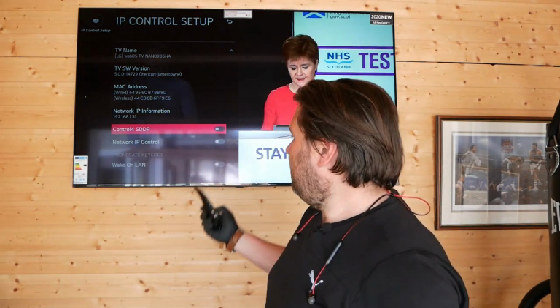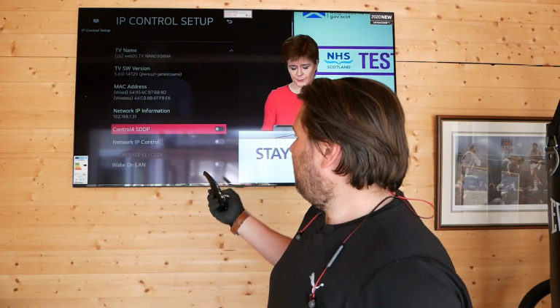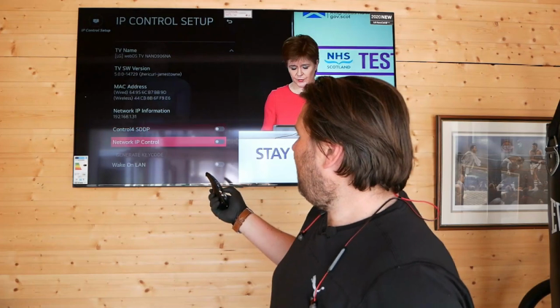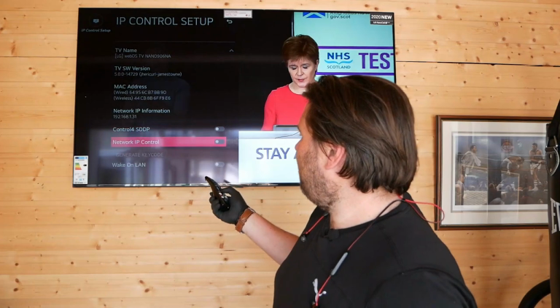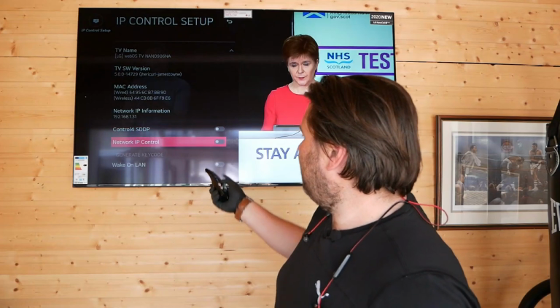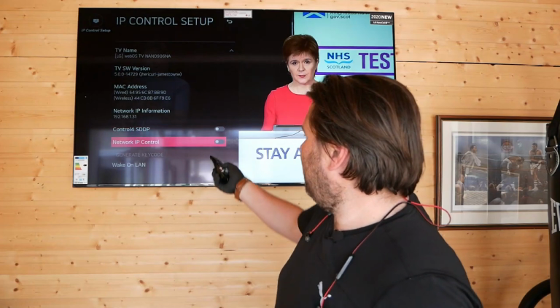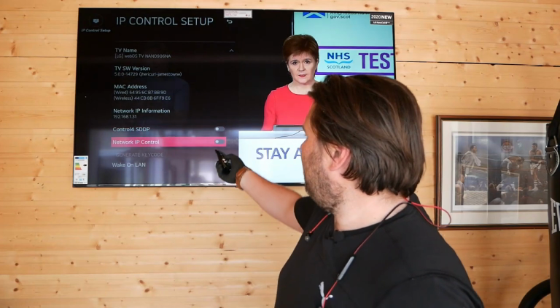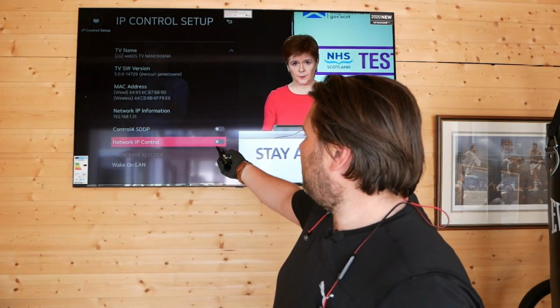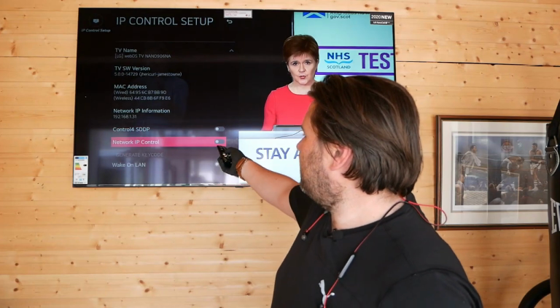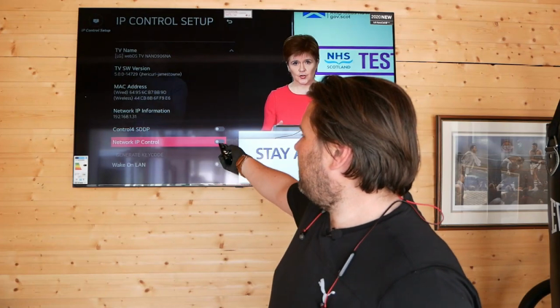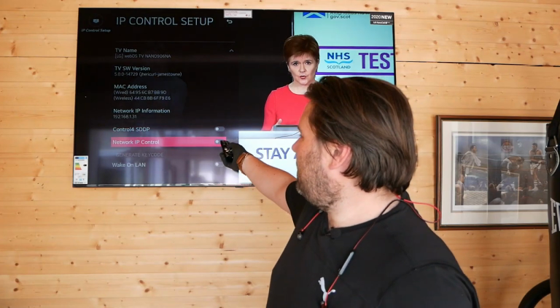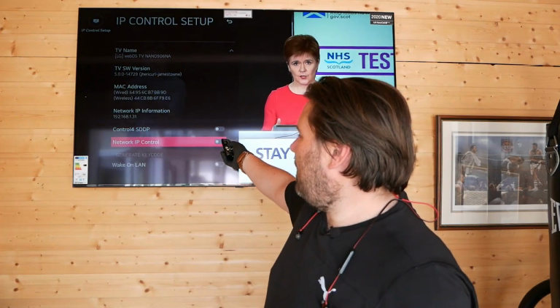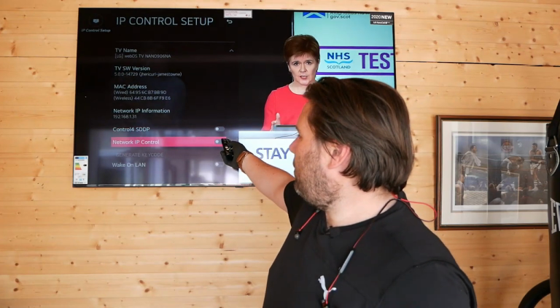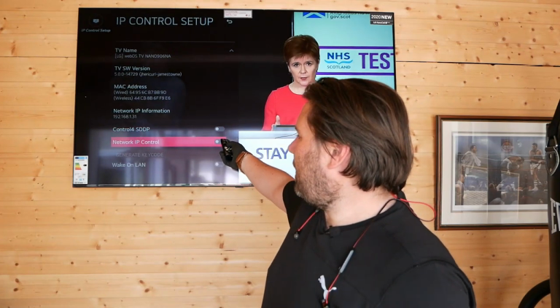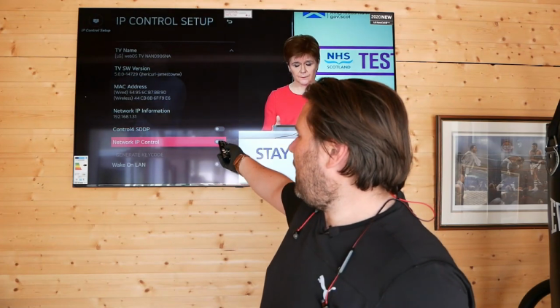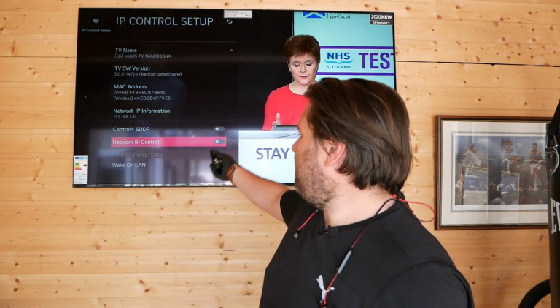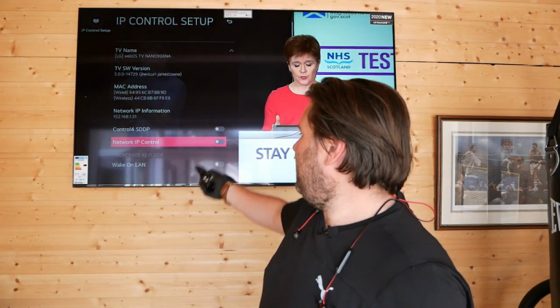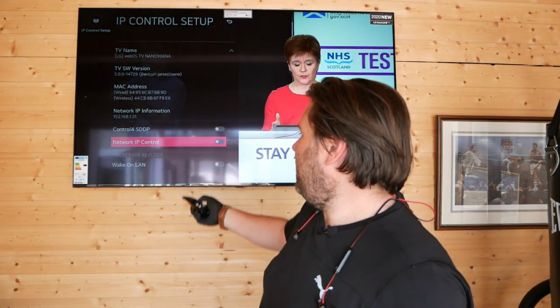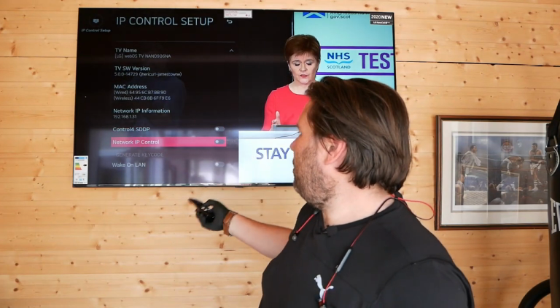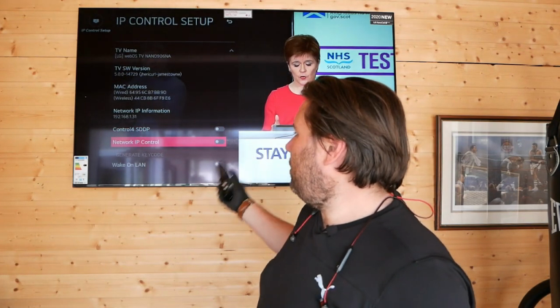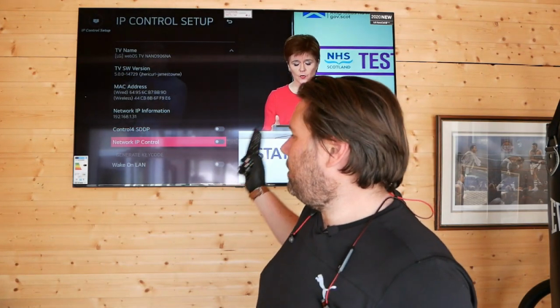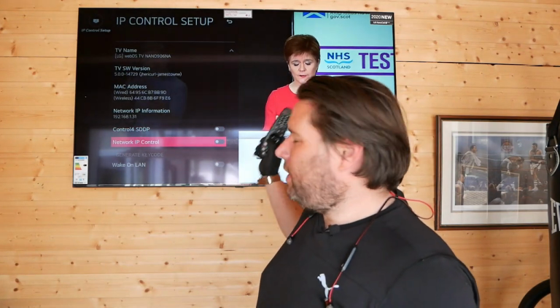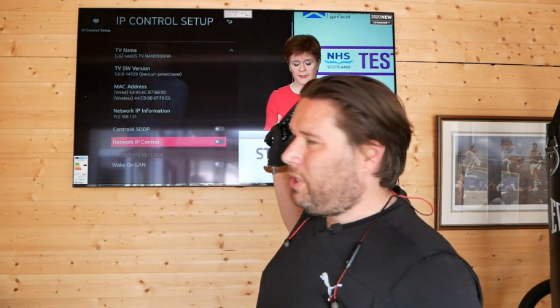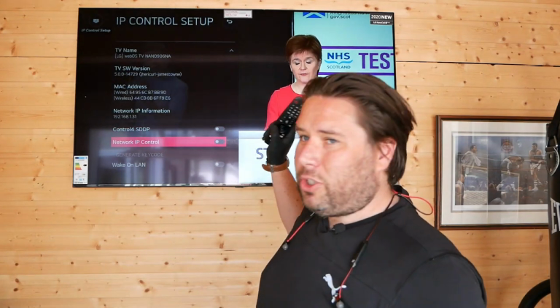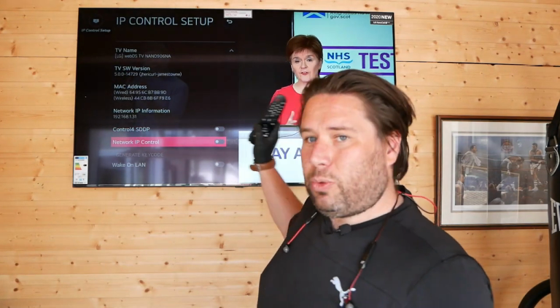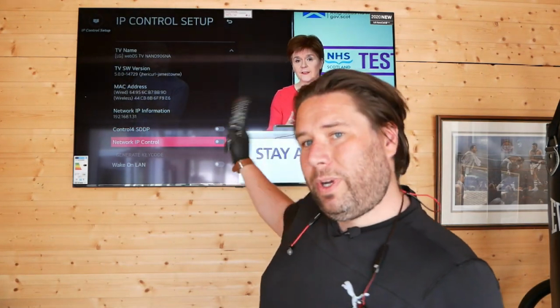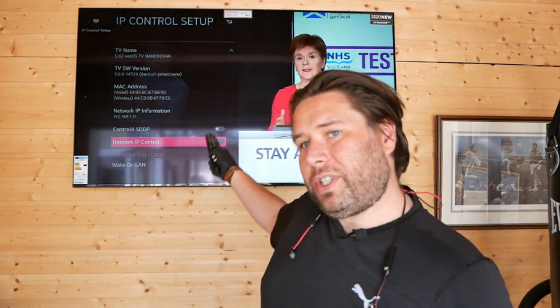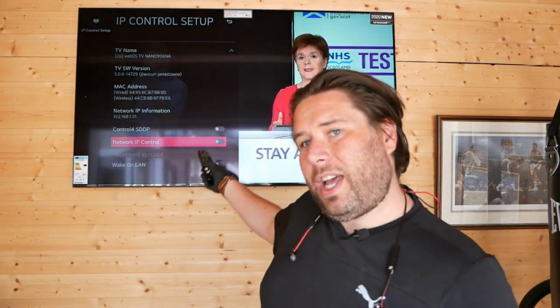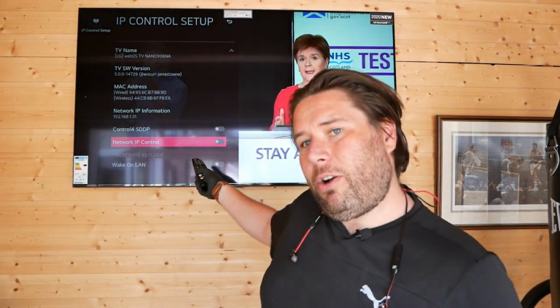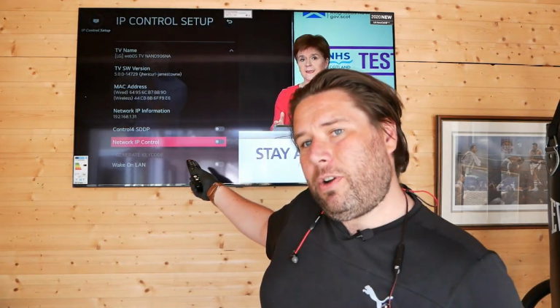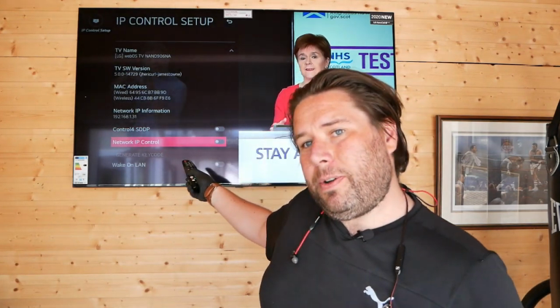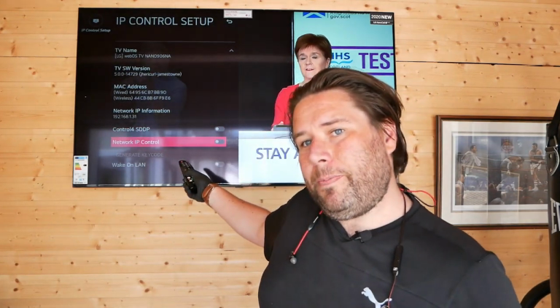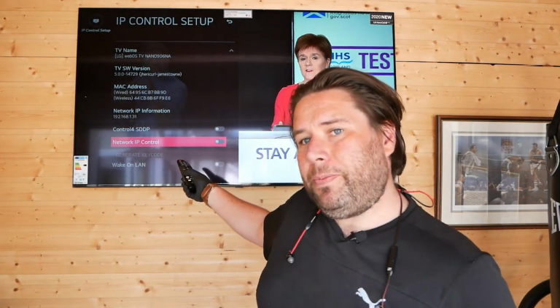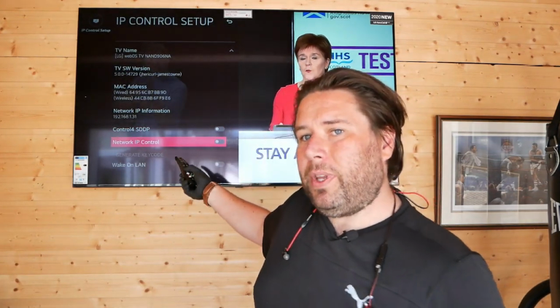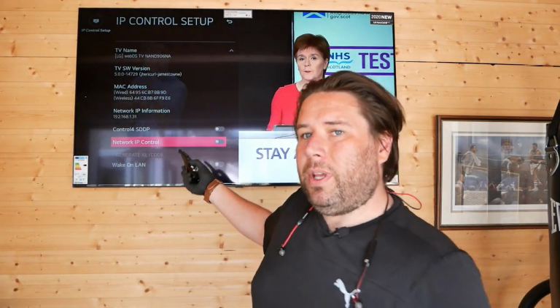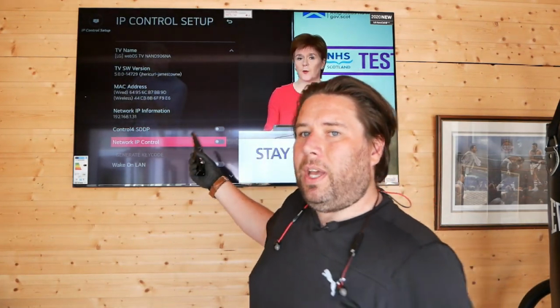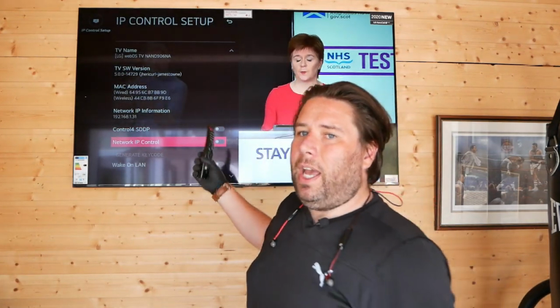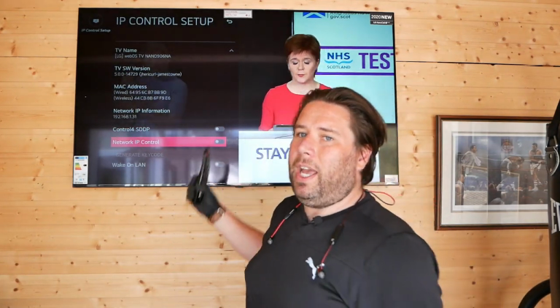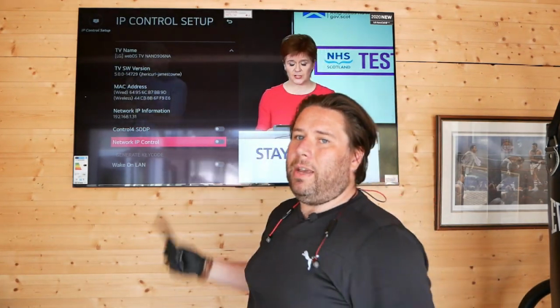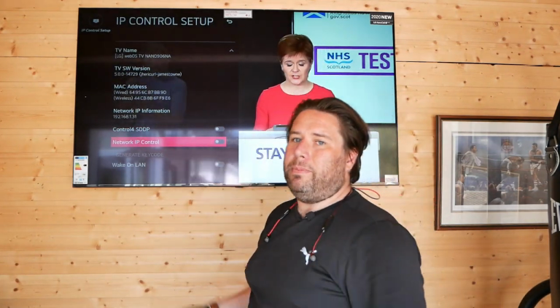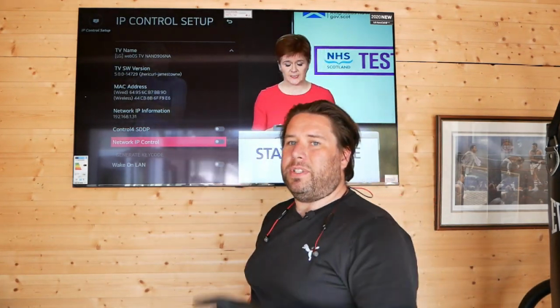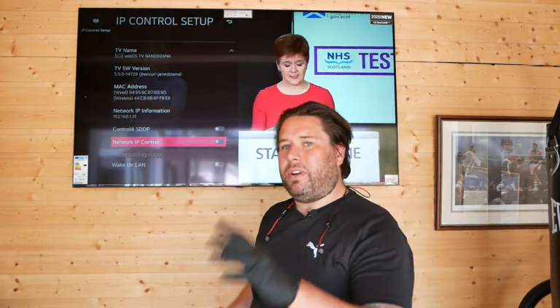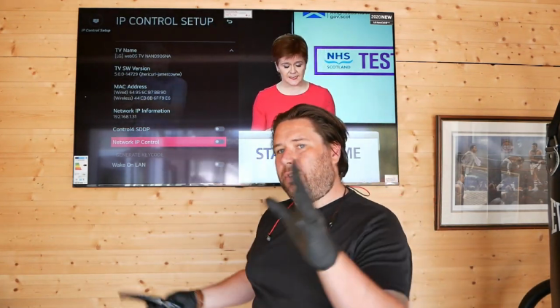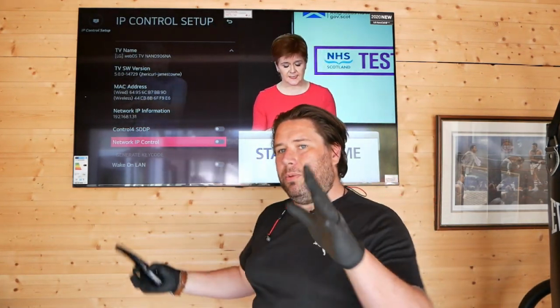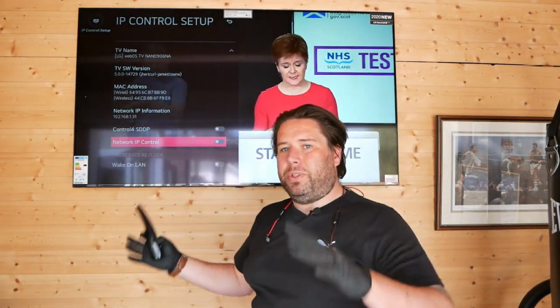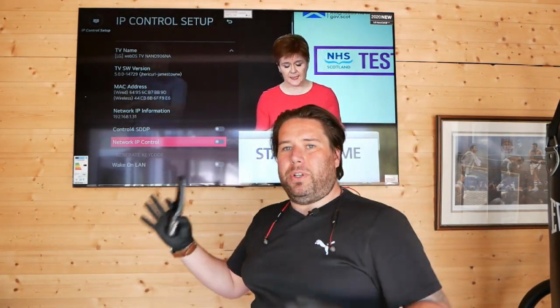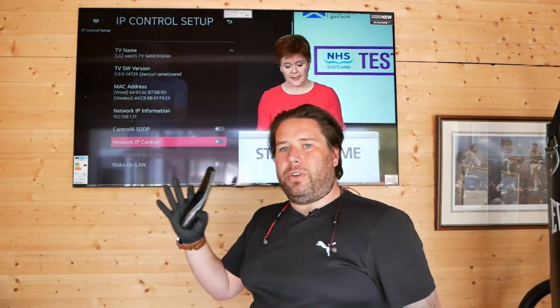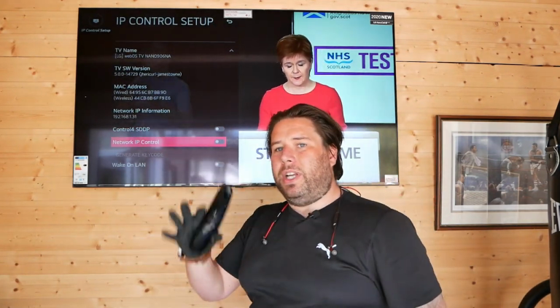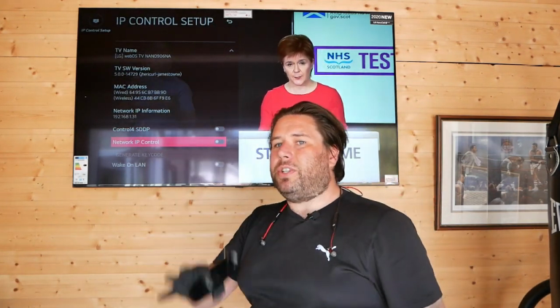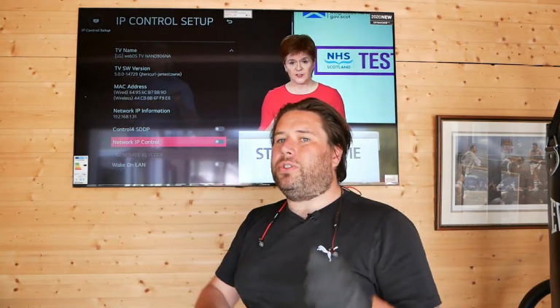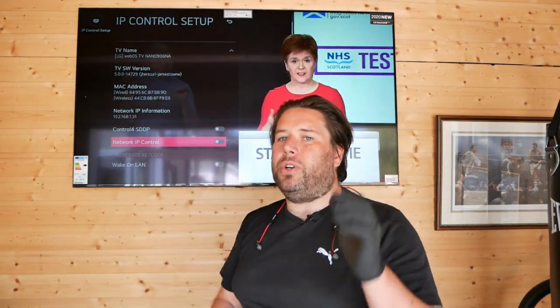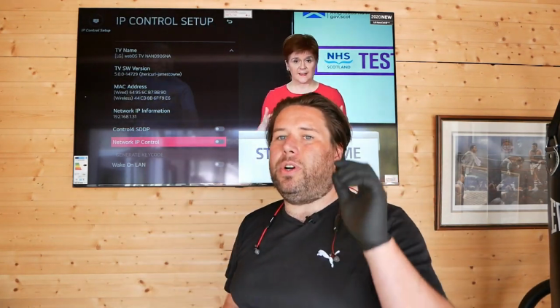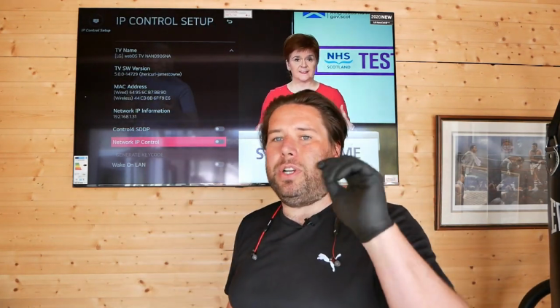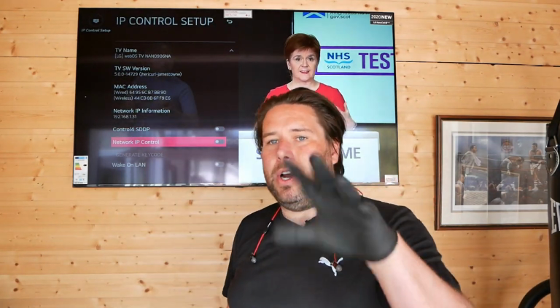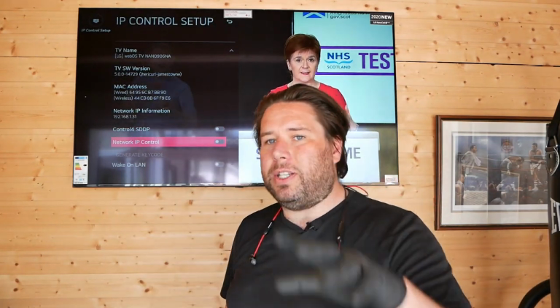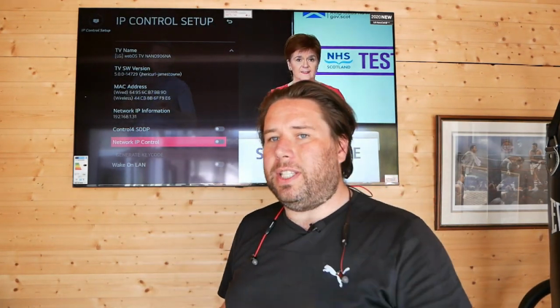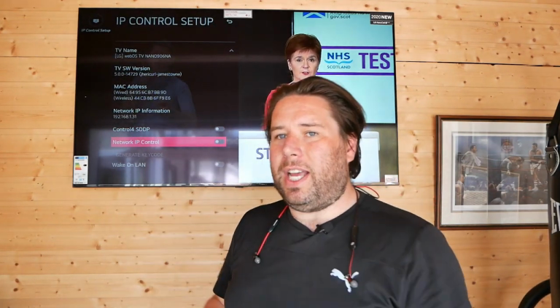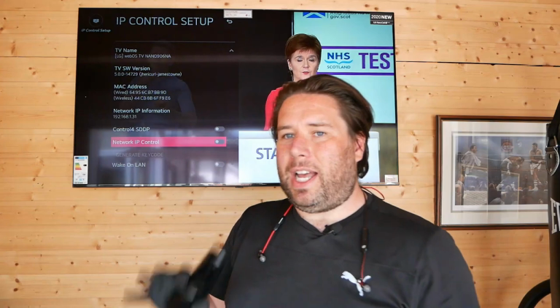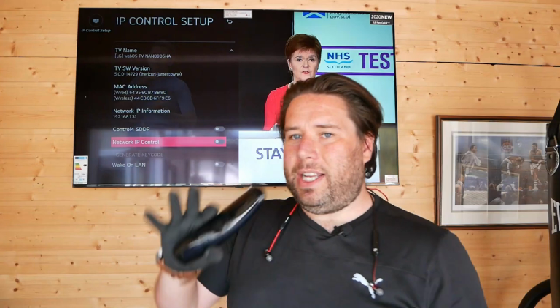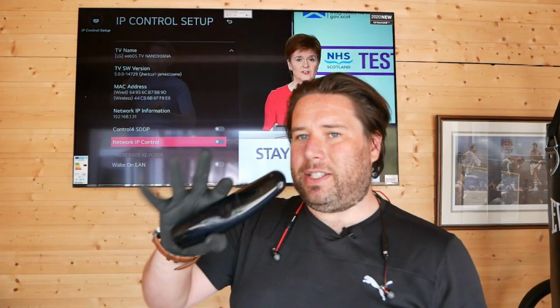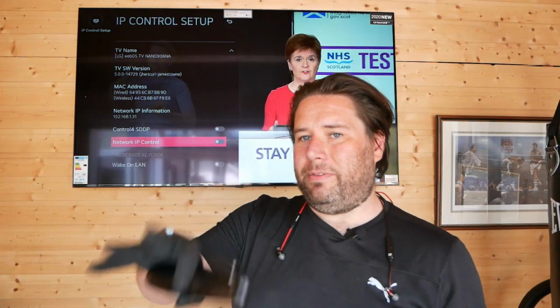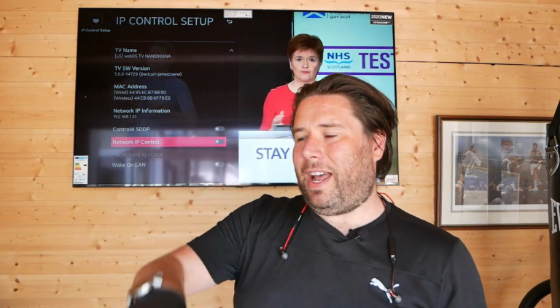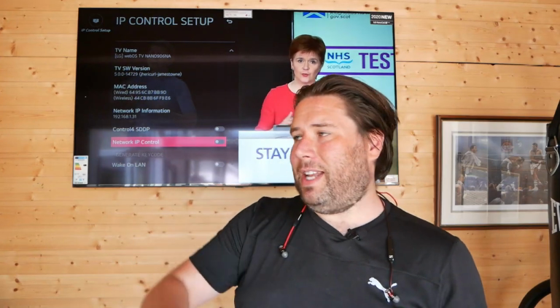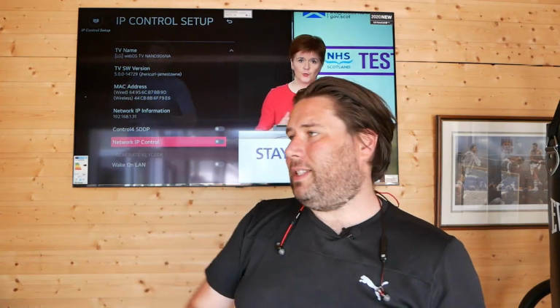For everything else, switch network IP on. Discover it with your Crestron, RTI, or Savant.